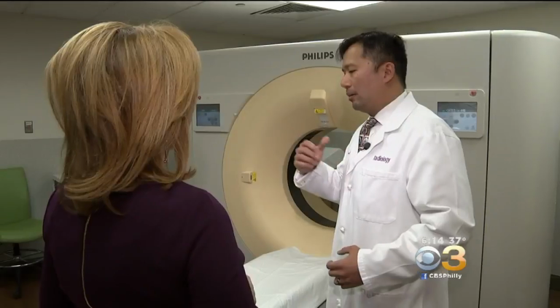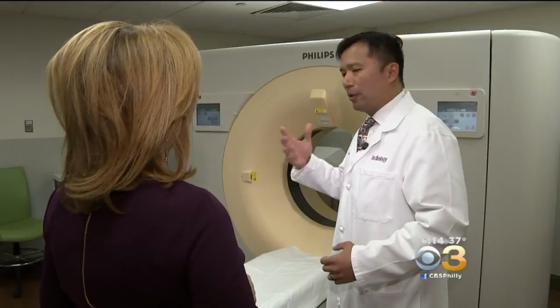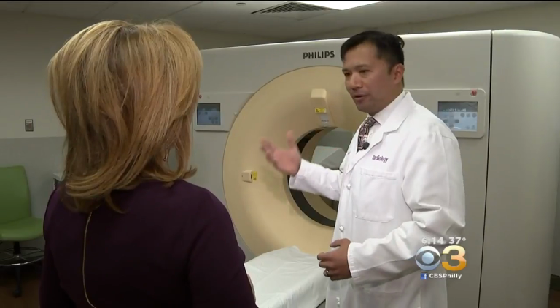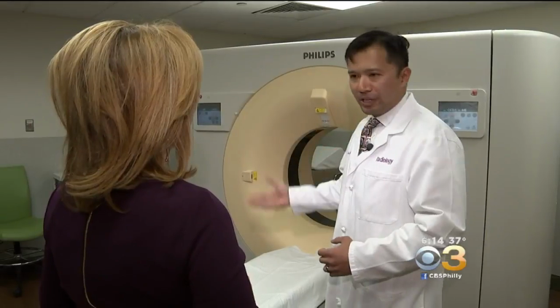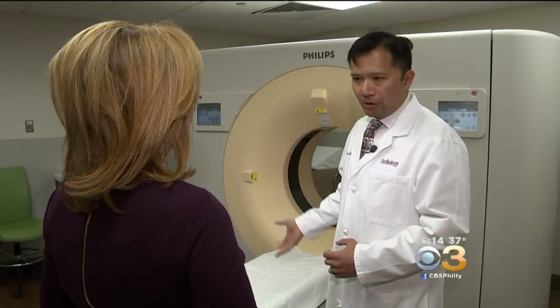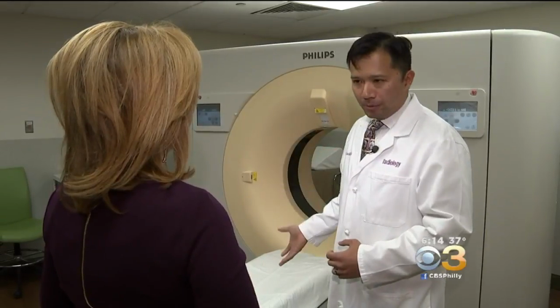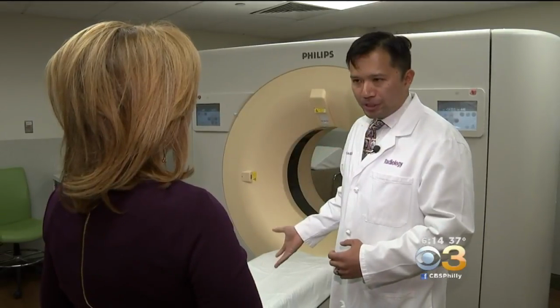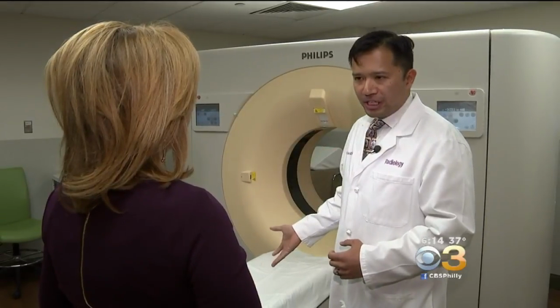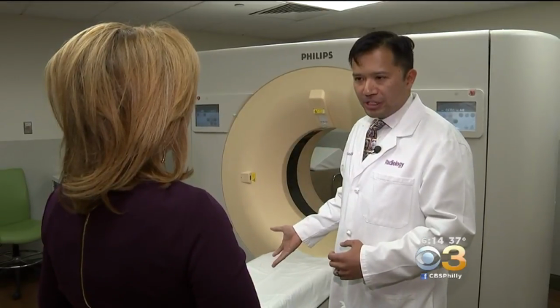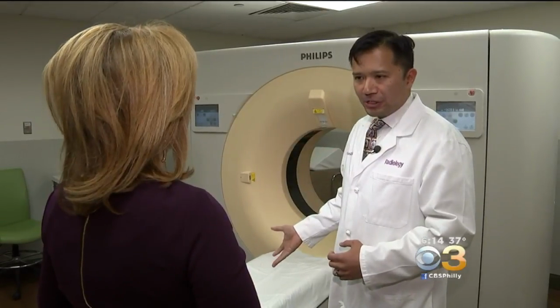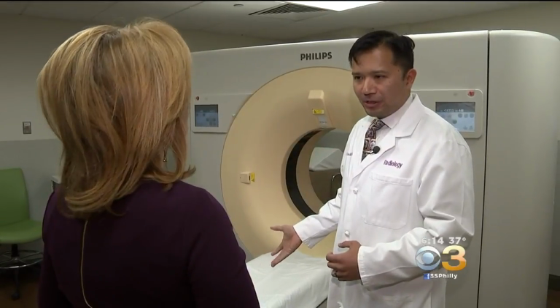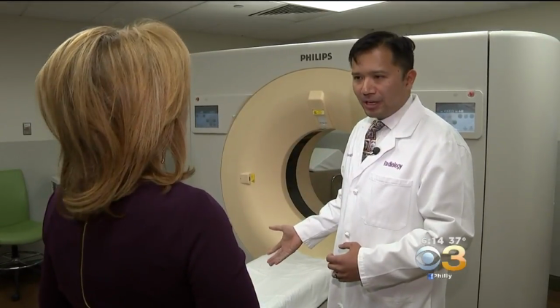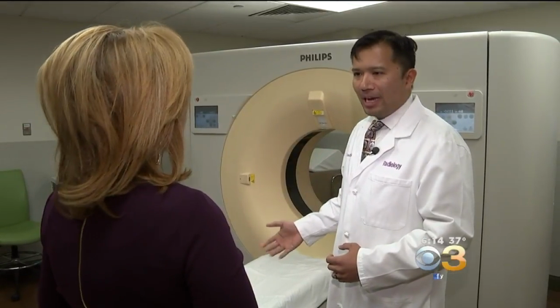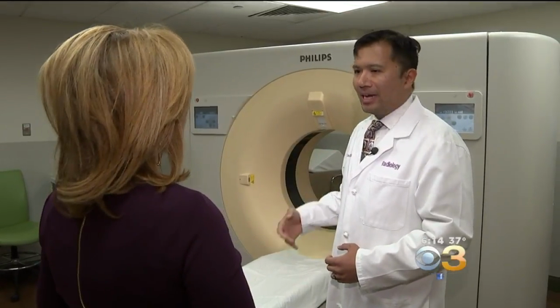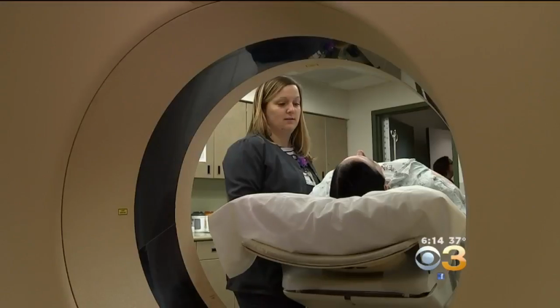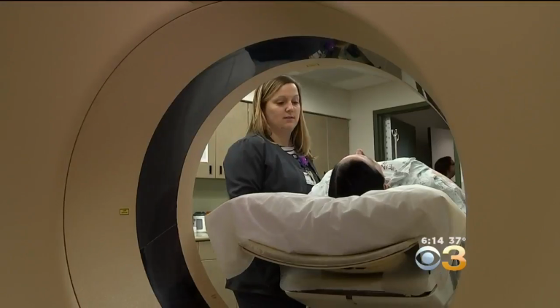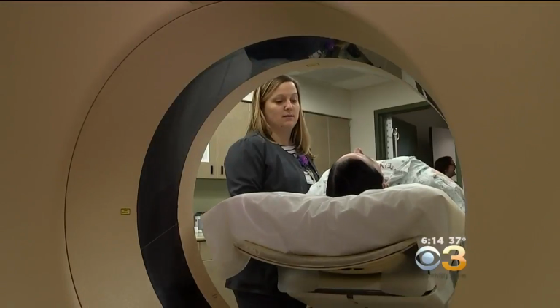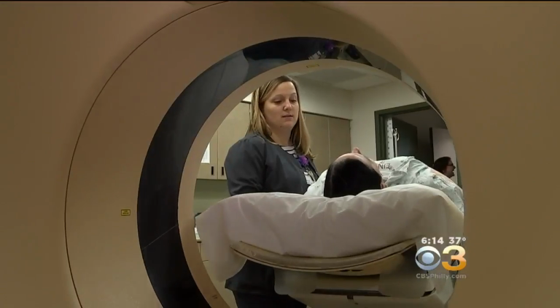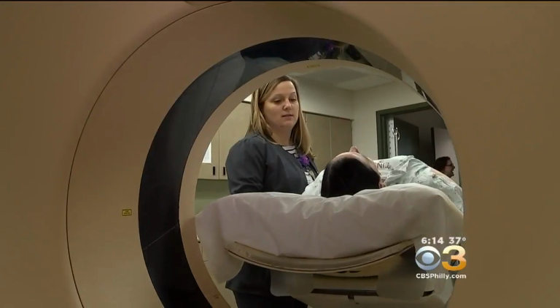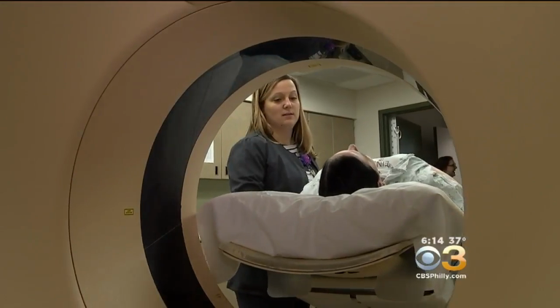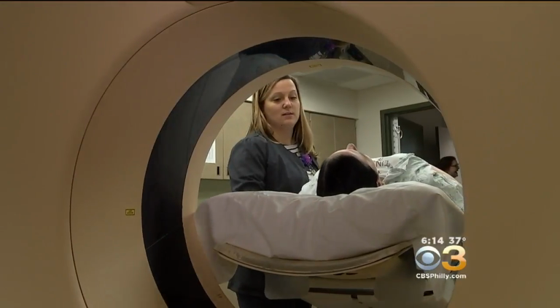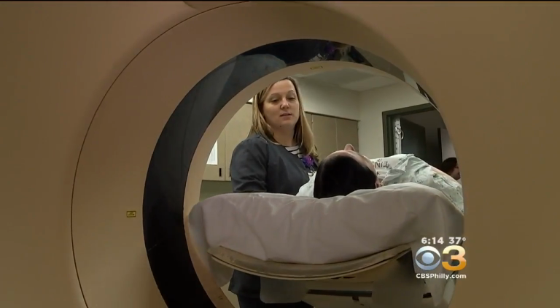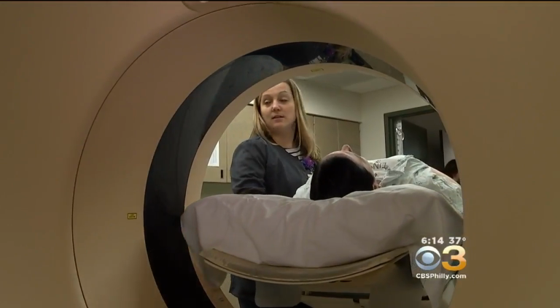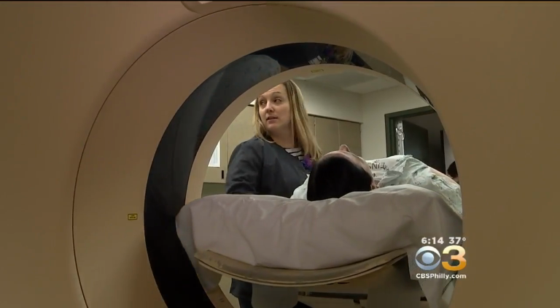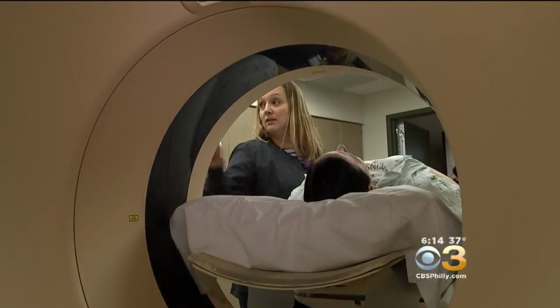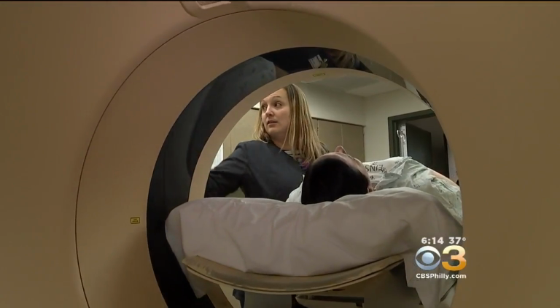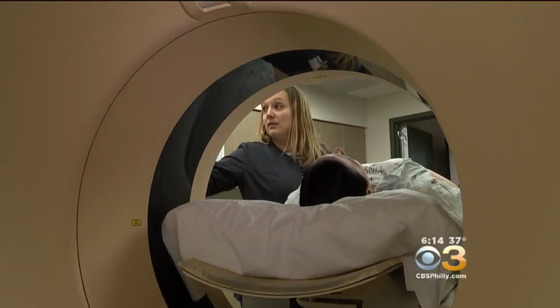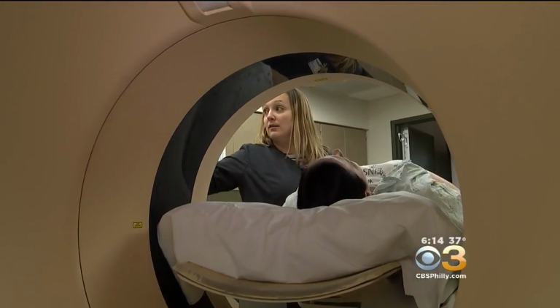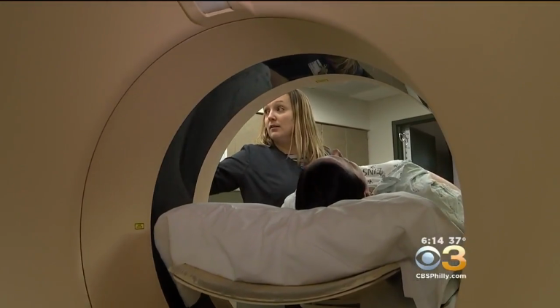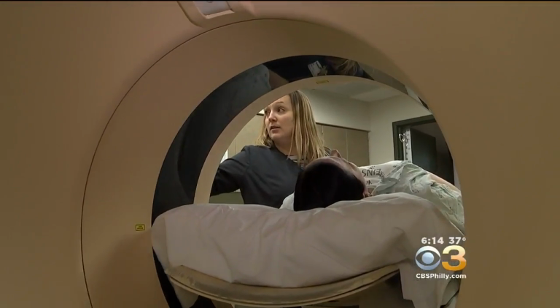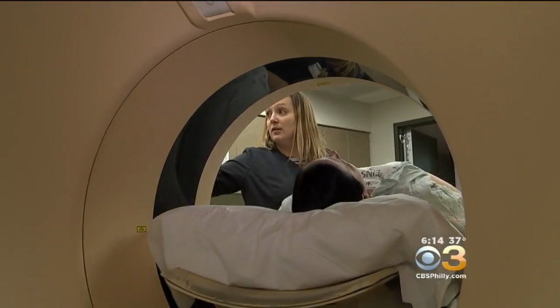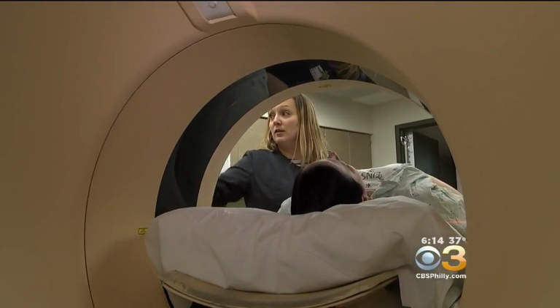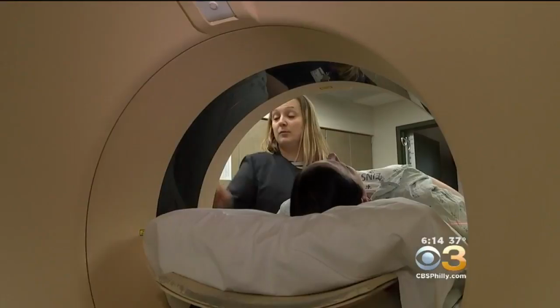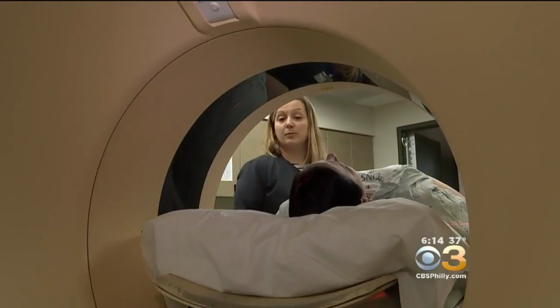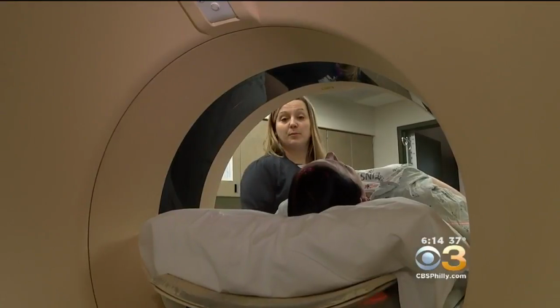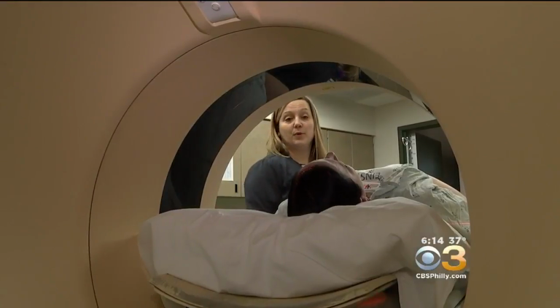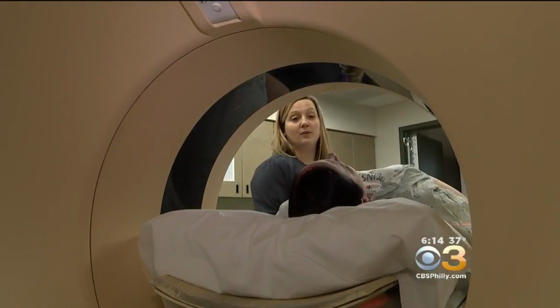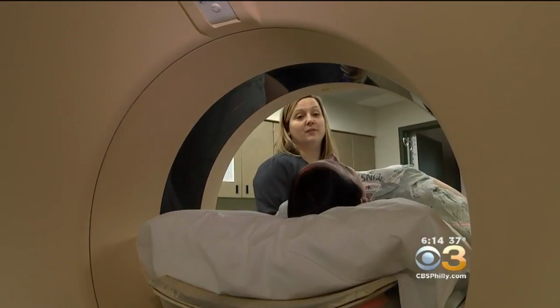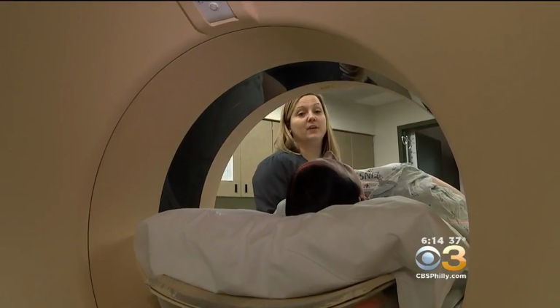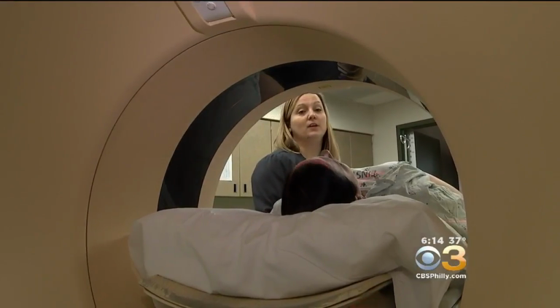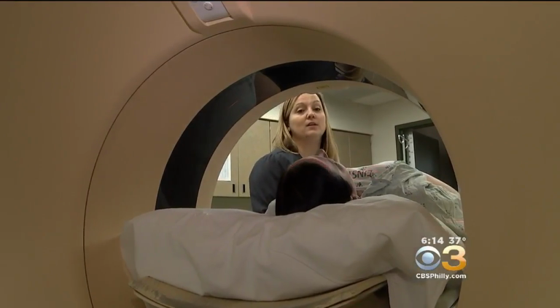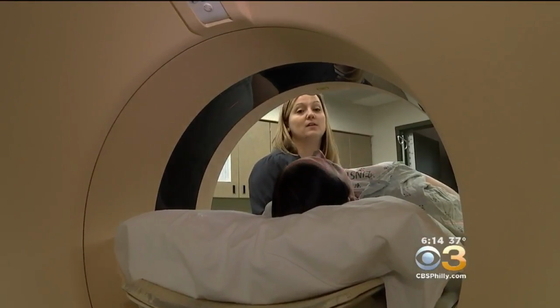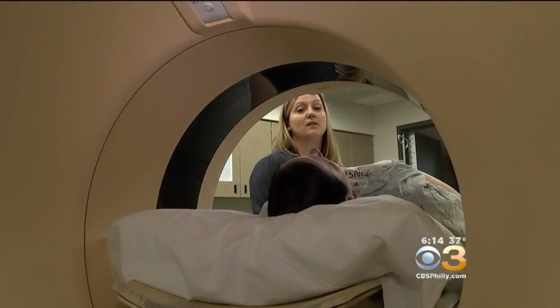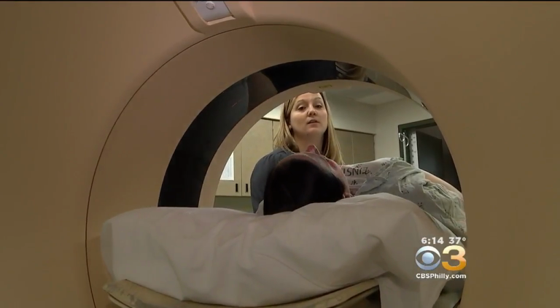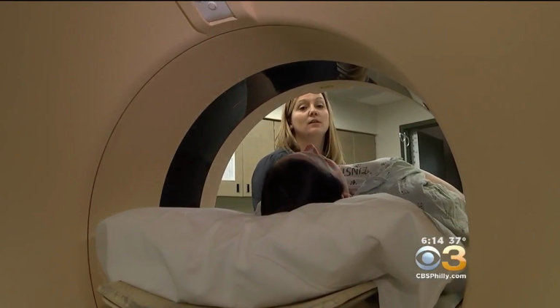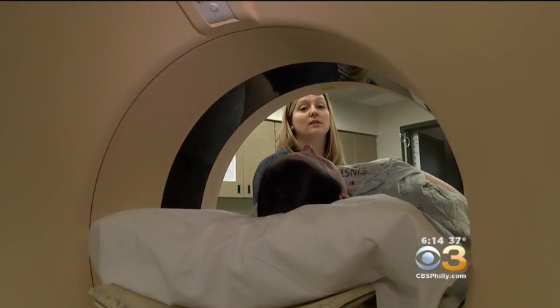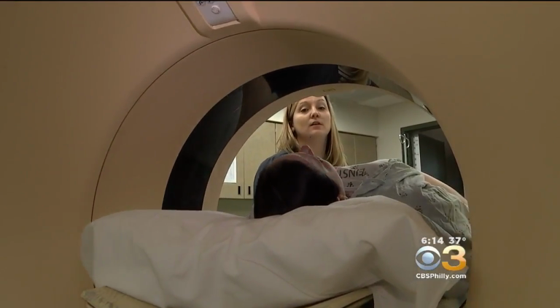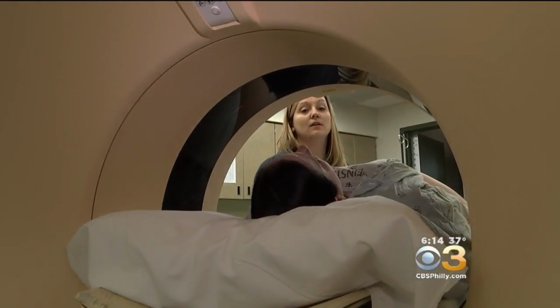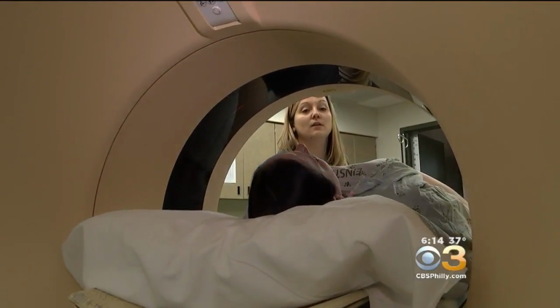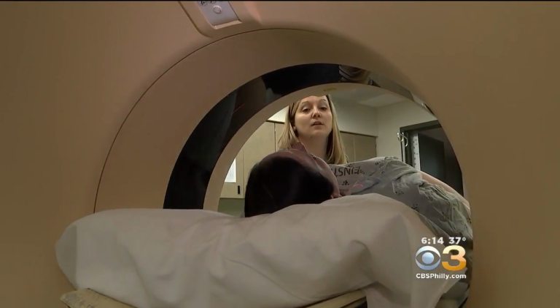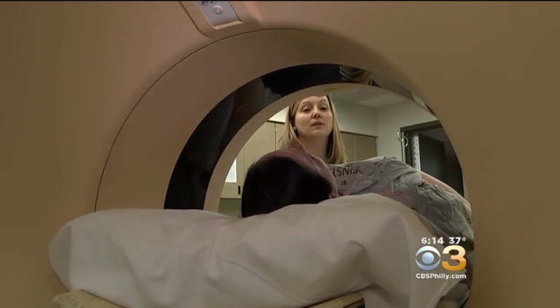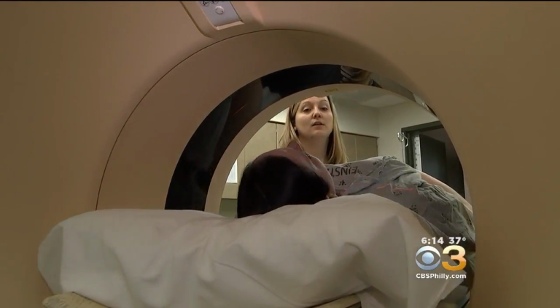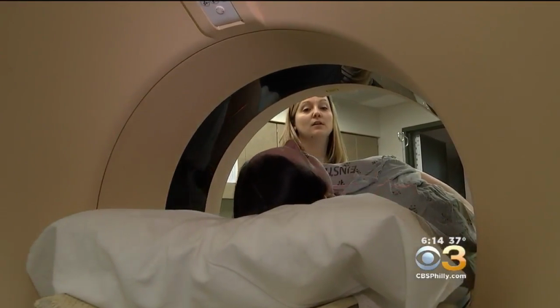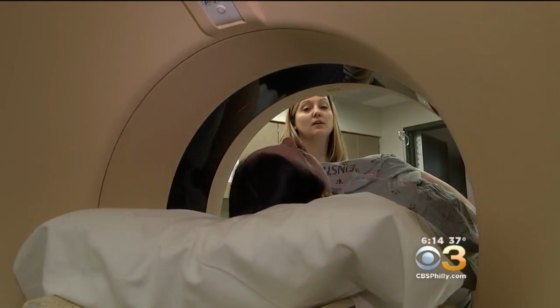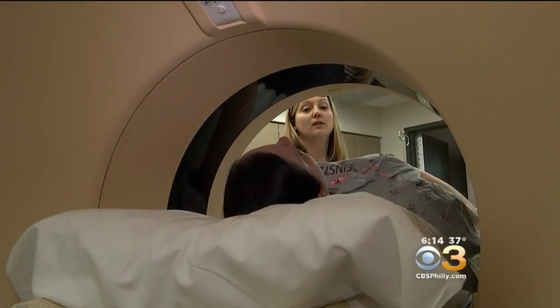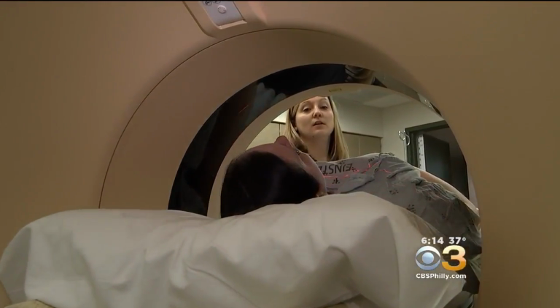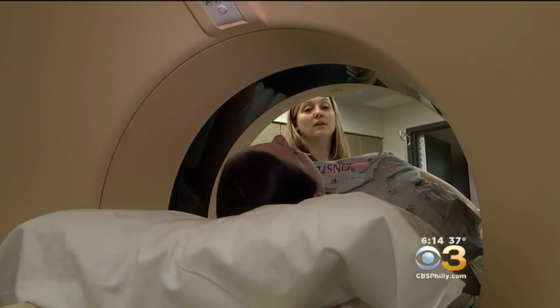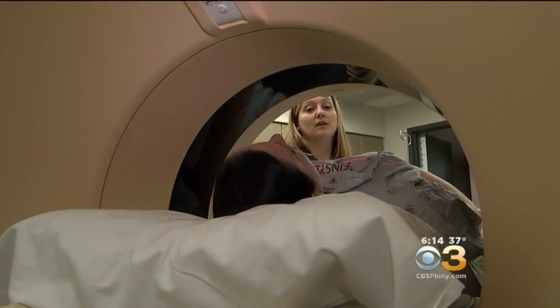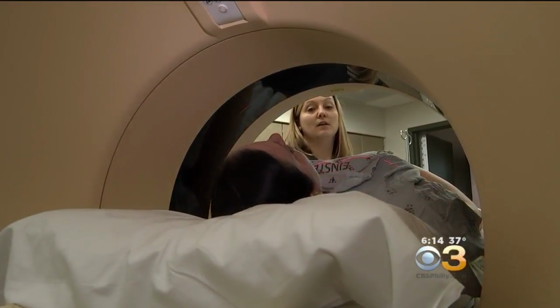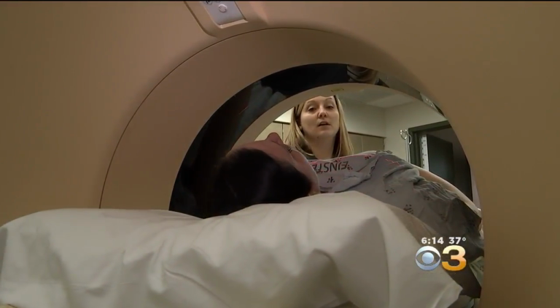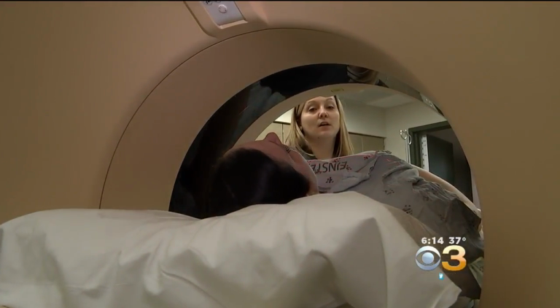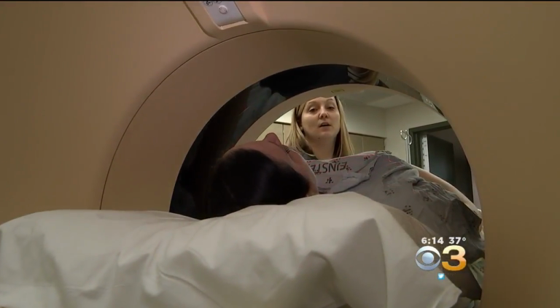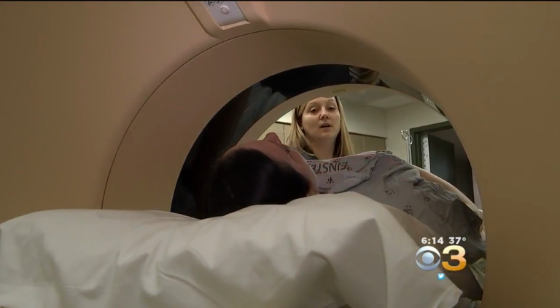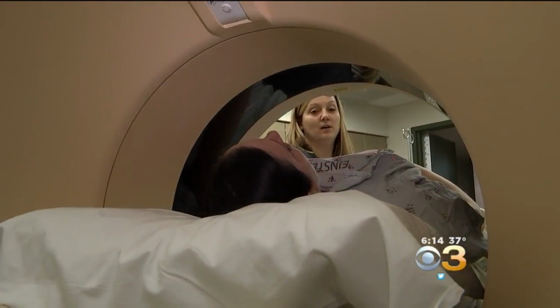Dr. Lee and his team have established a new way to standardize CT scans and lower the radiation dose by about 40 percent.